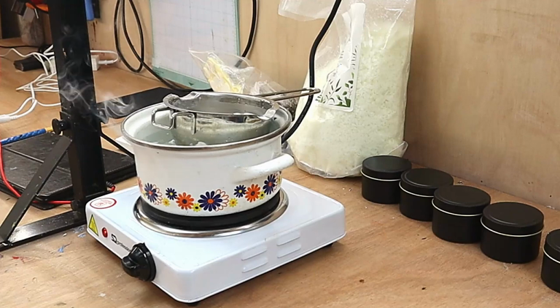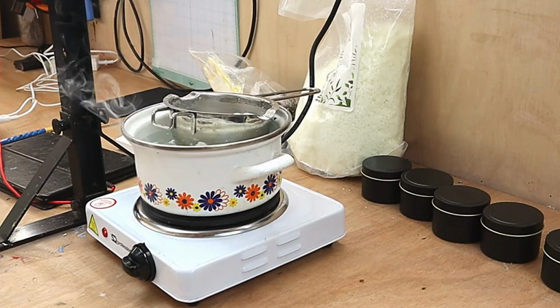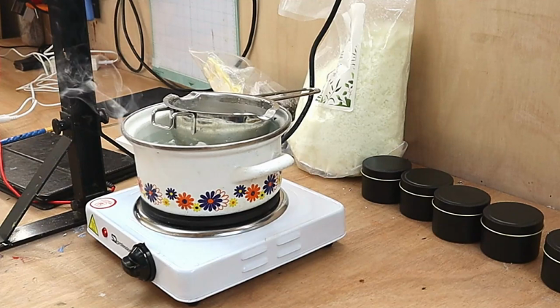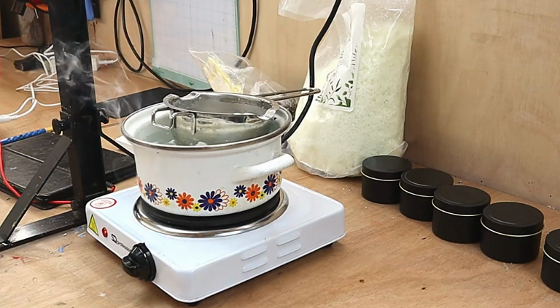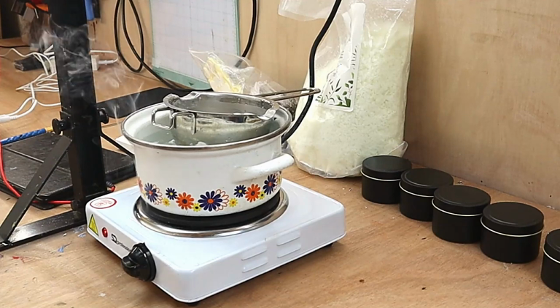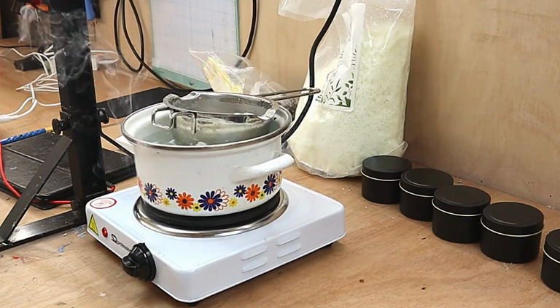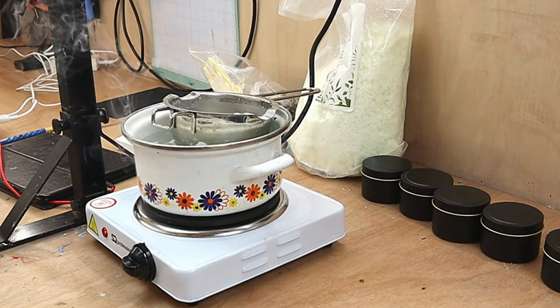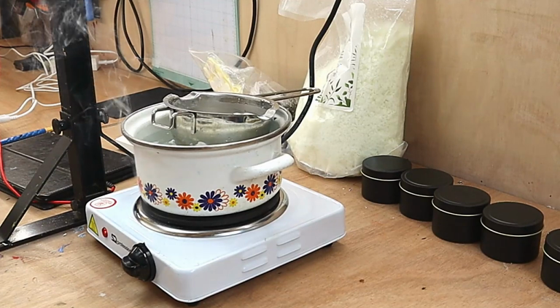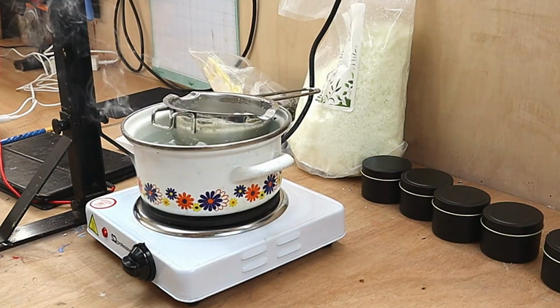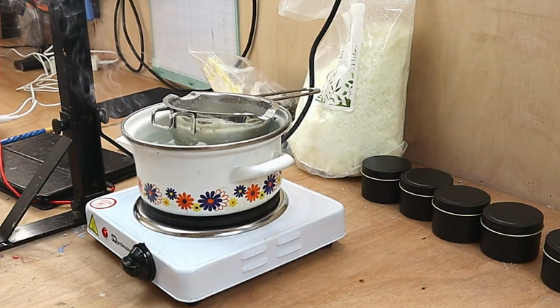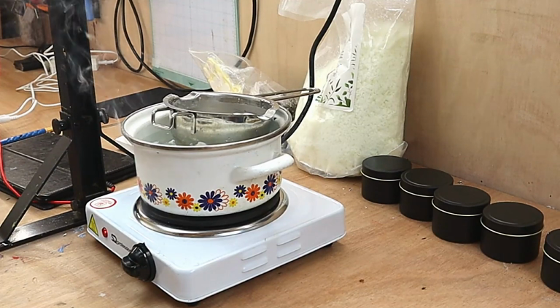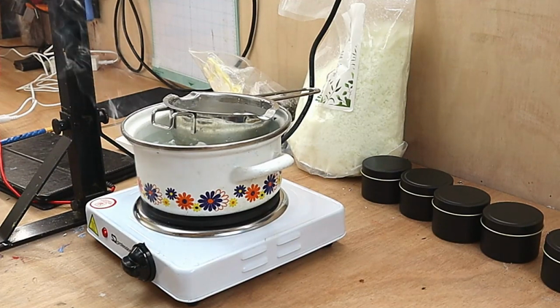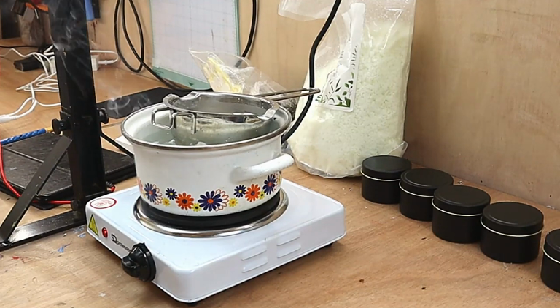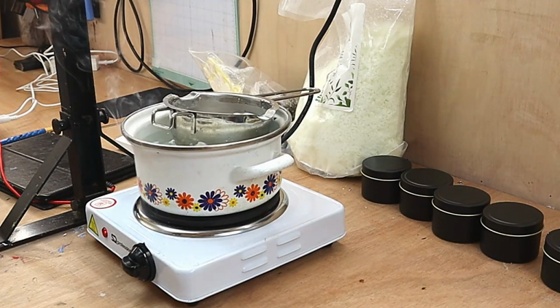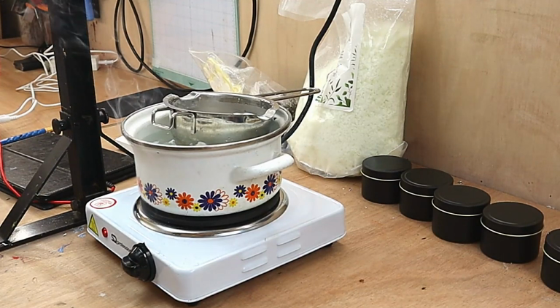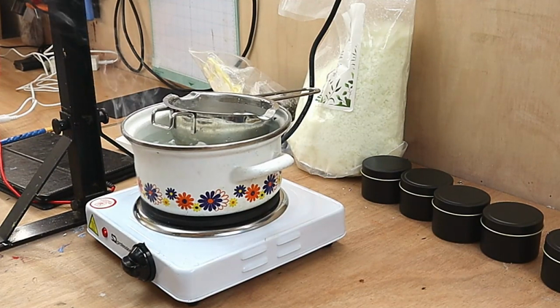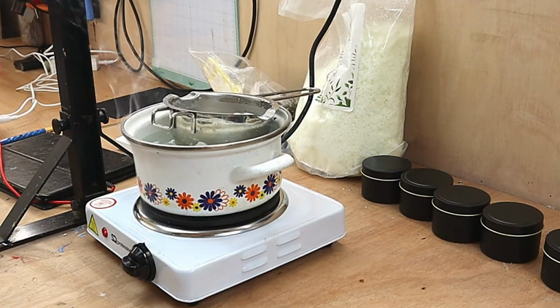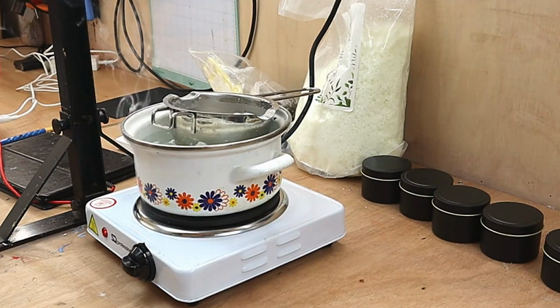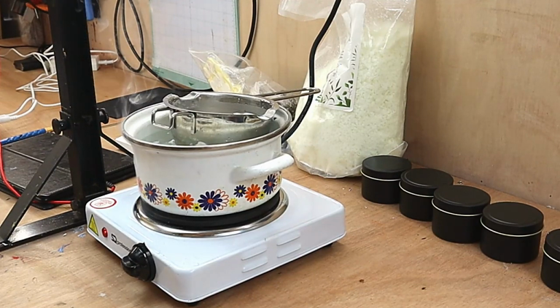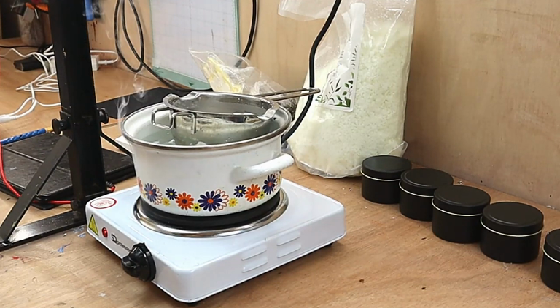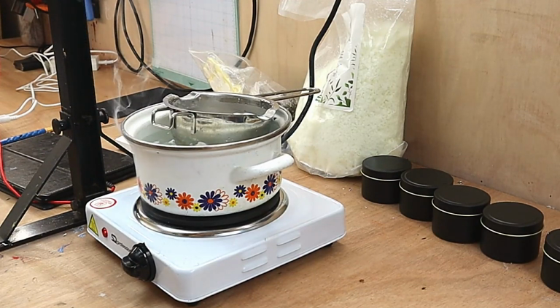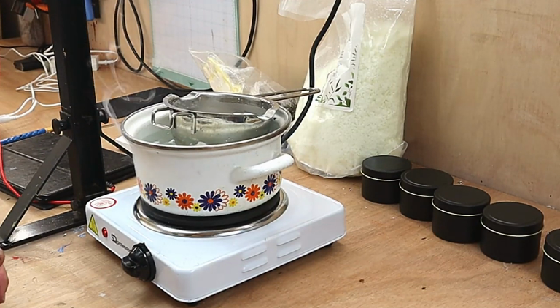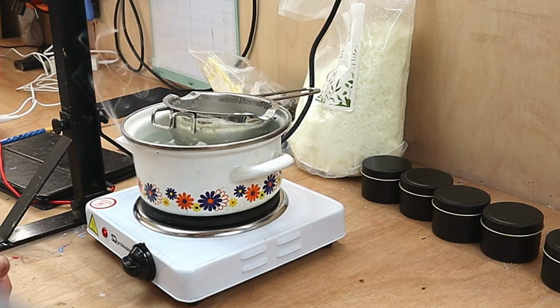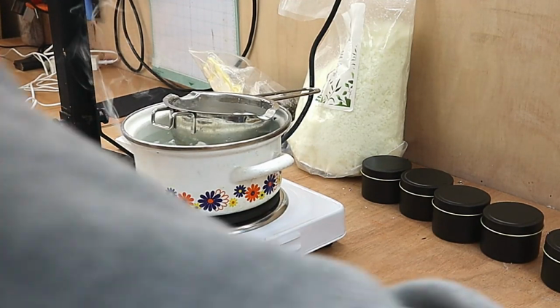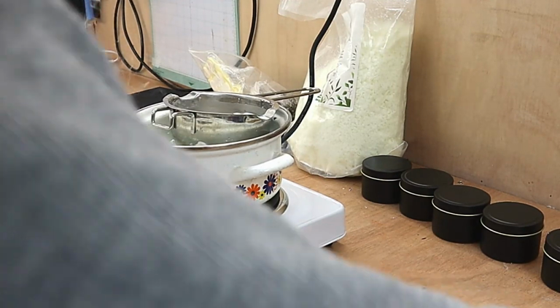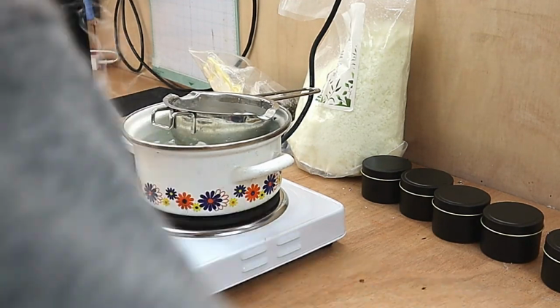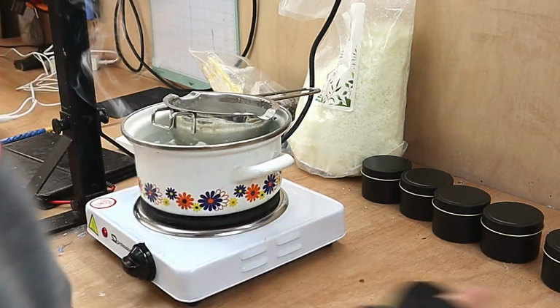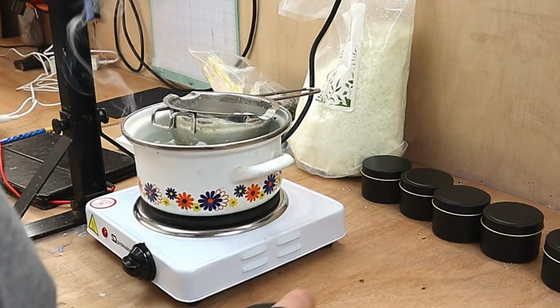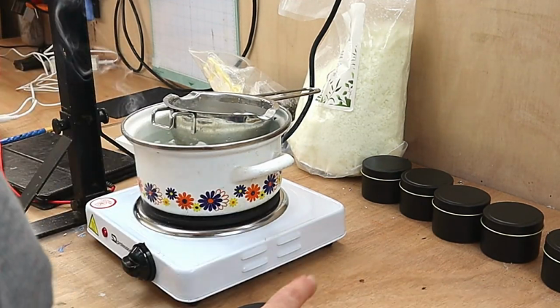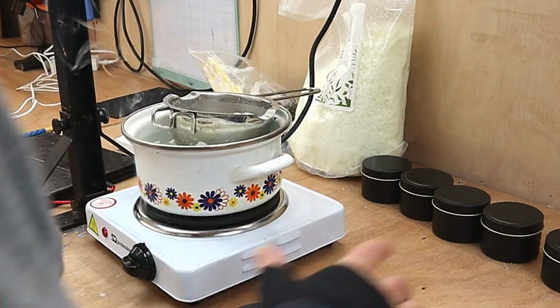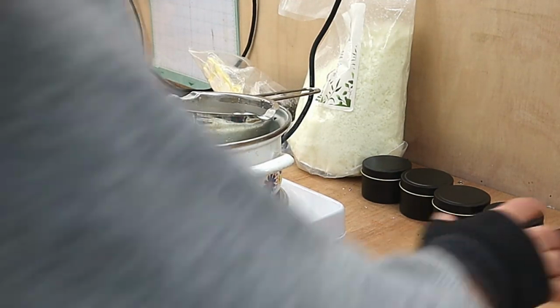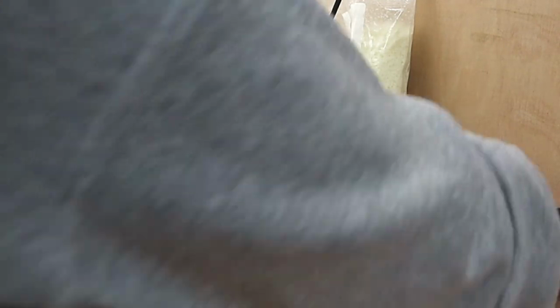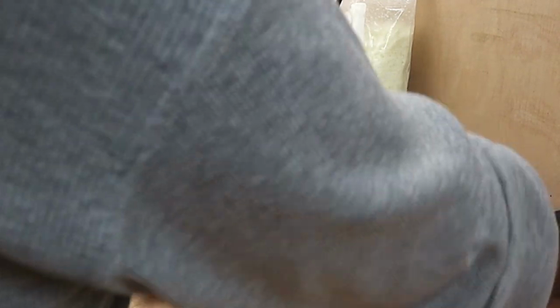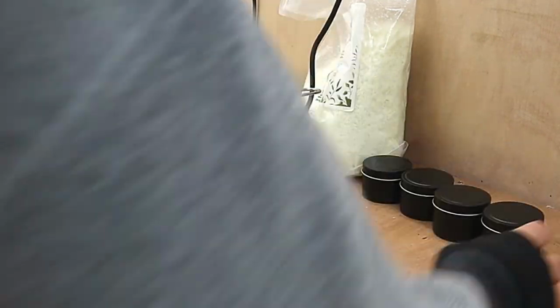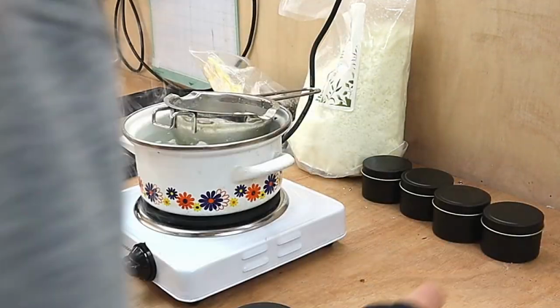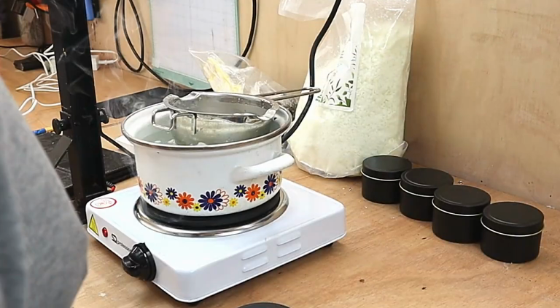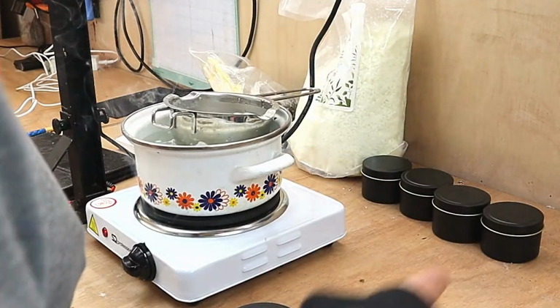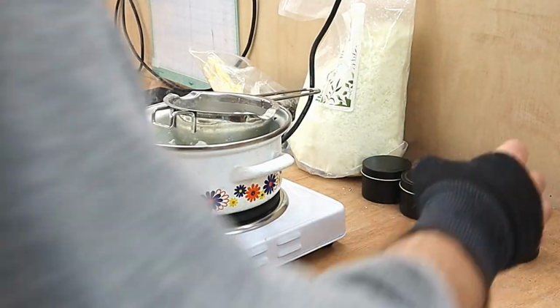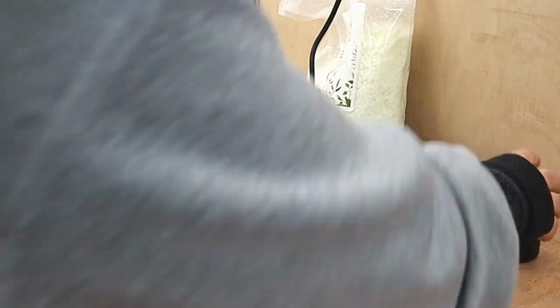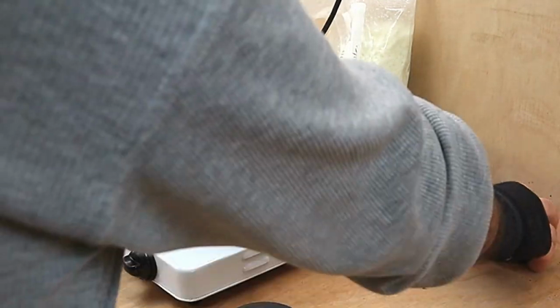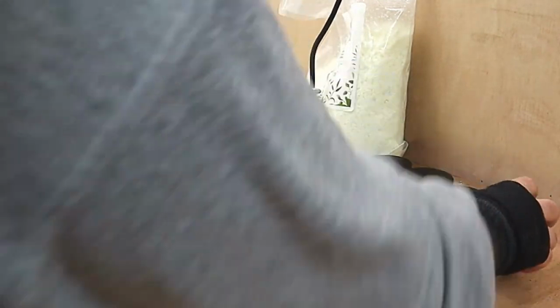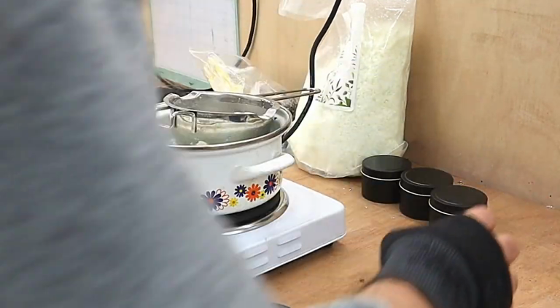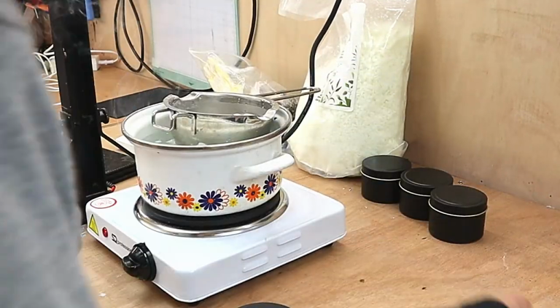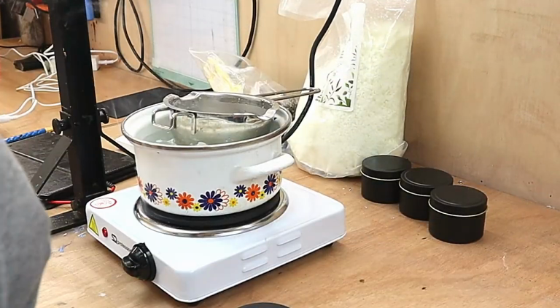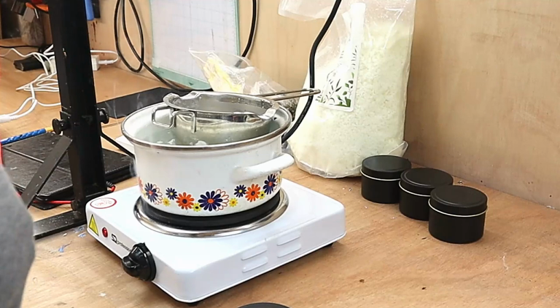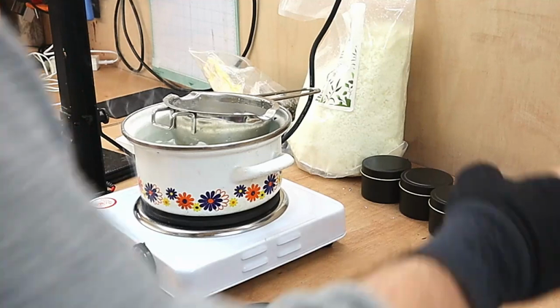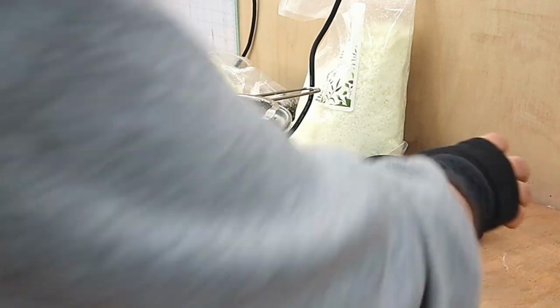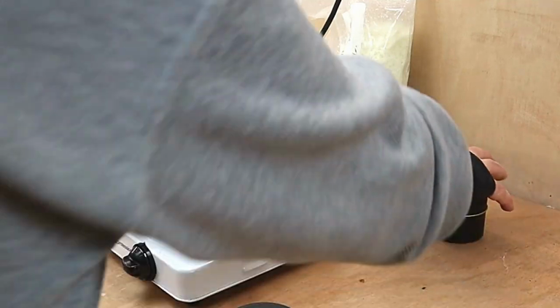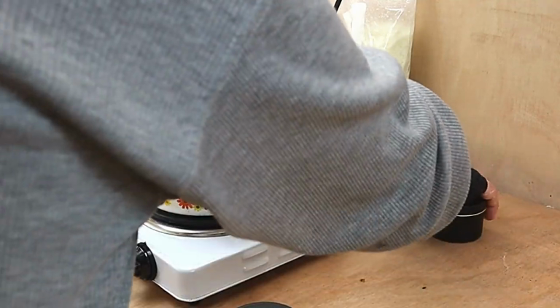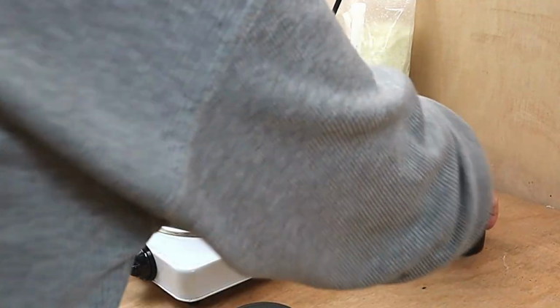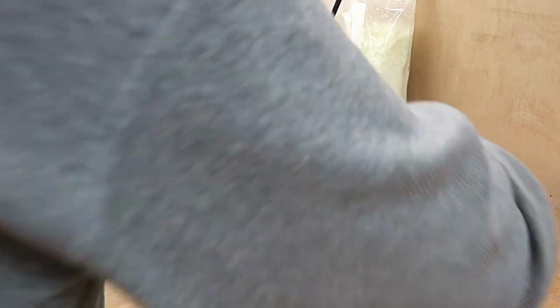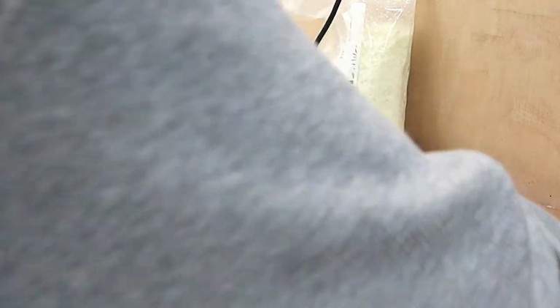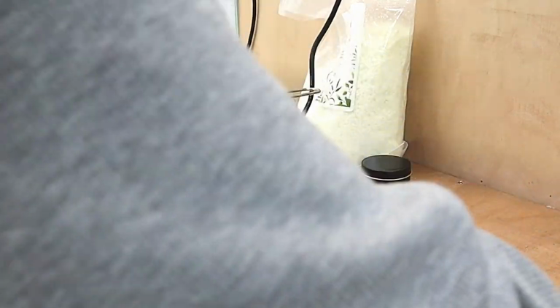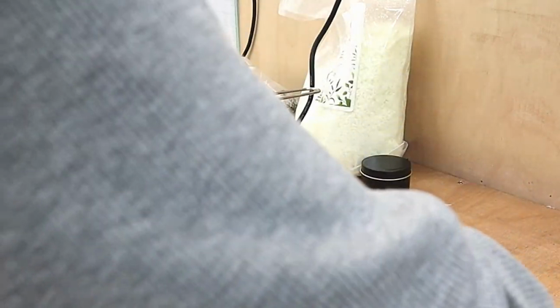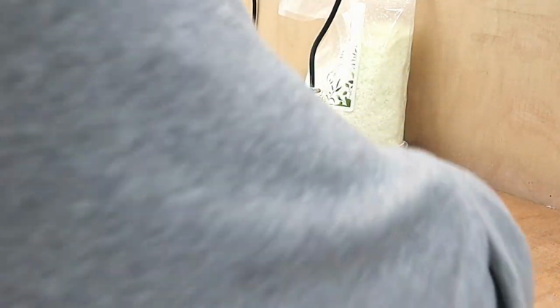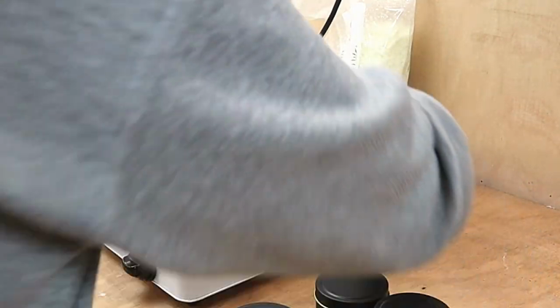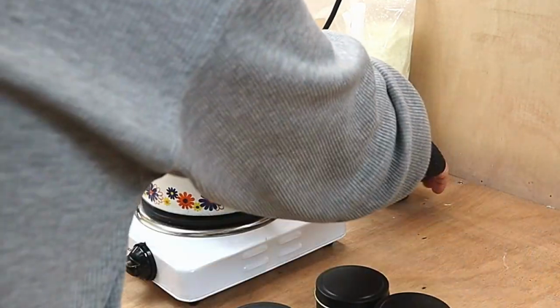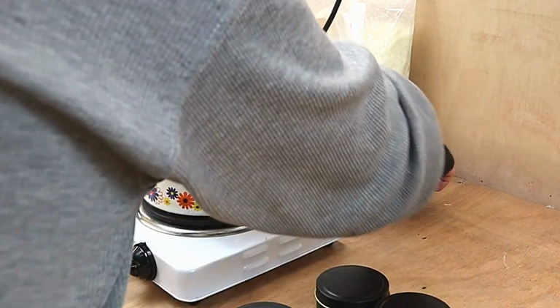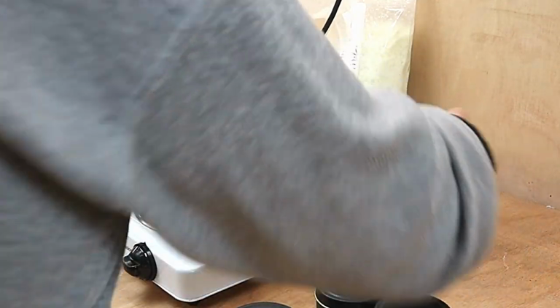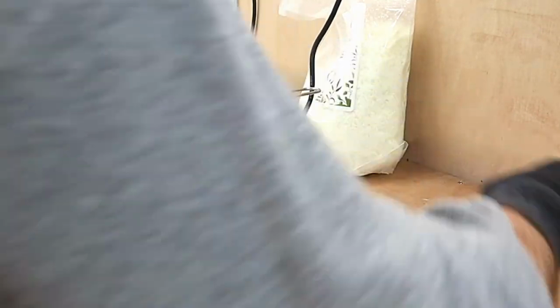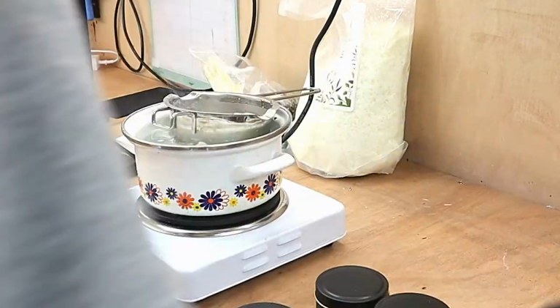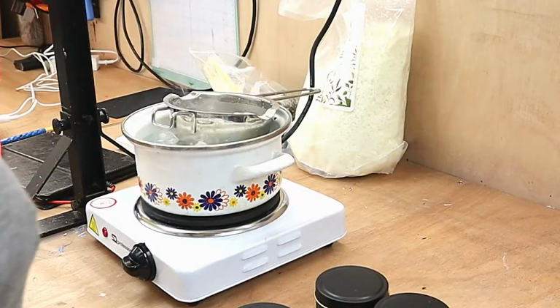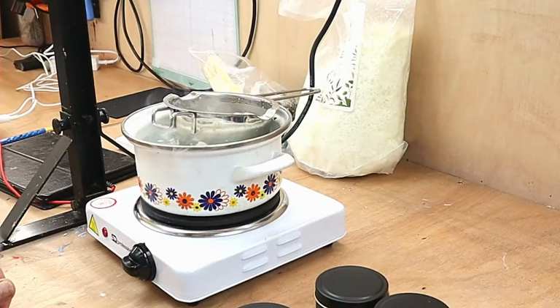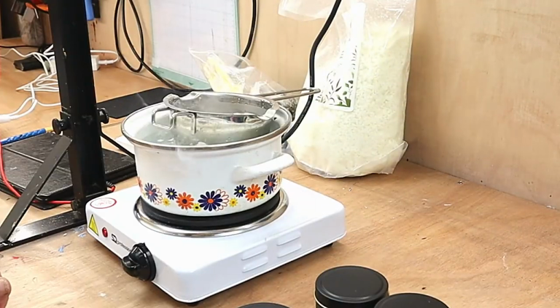Hello, welcome to Steve McDonald's Crafting and today what I'm going to be doing is I'm making my Christmas candles.